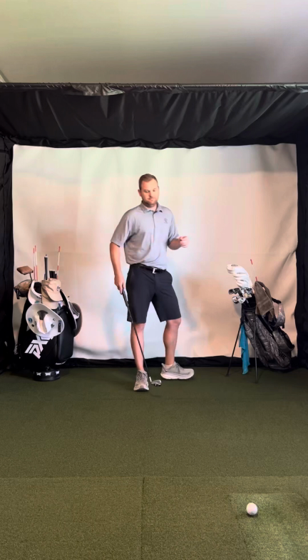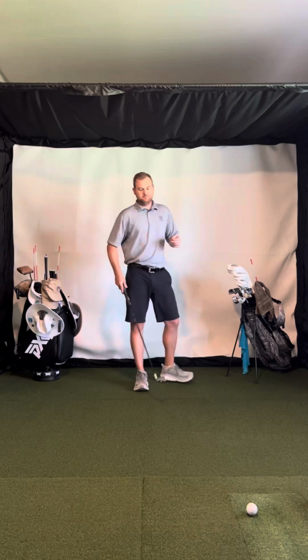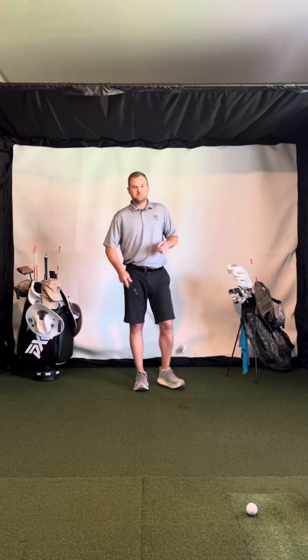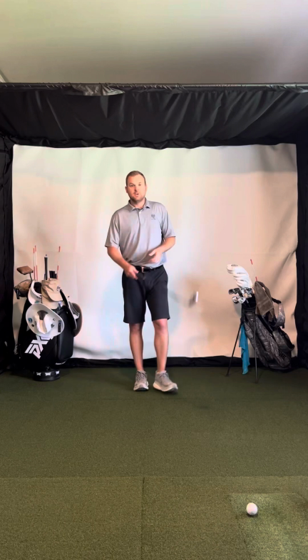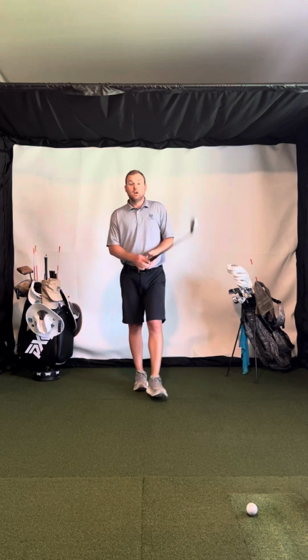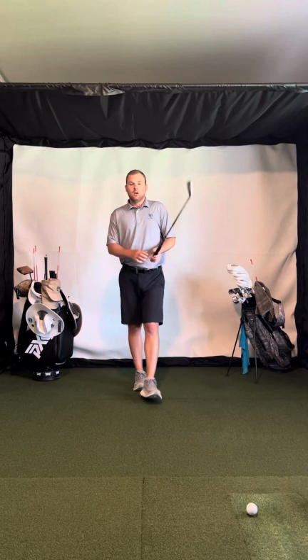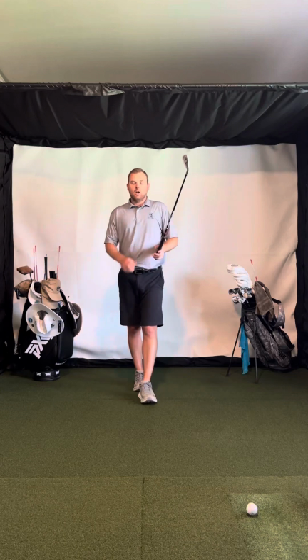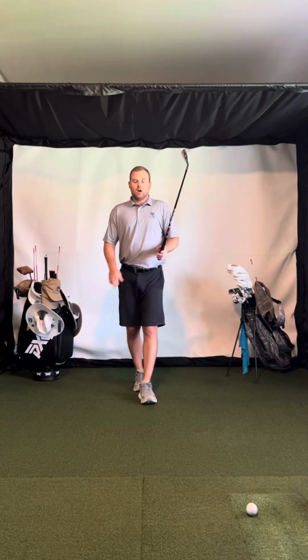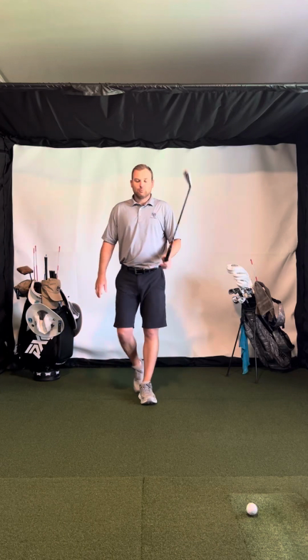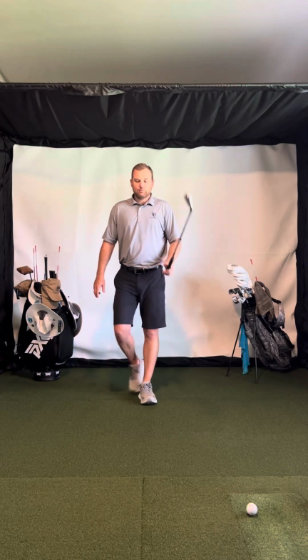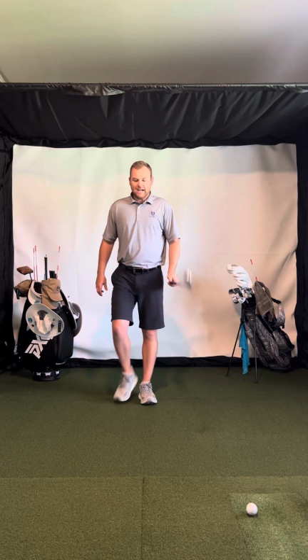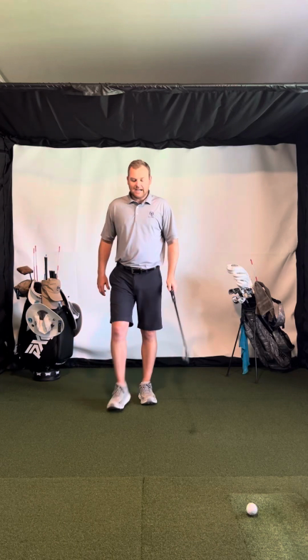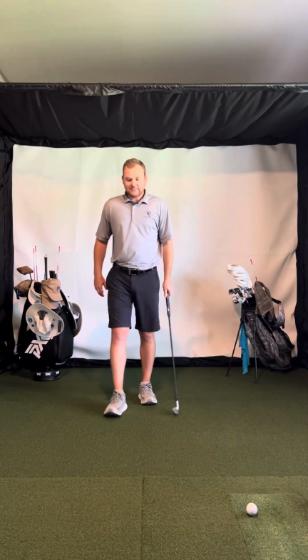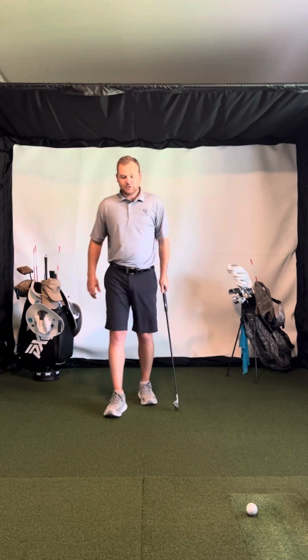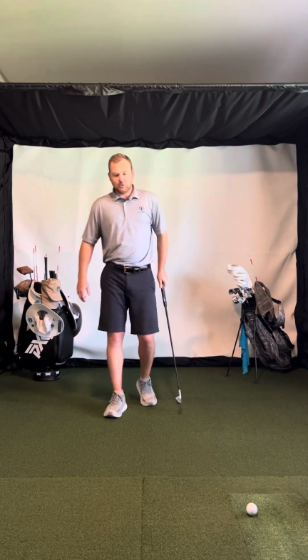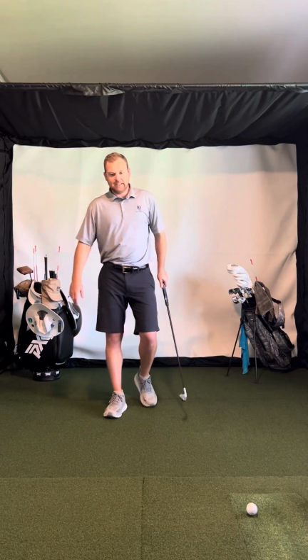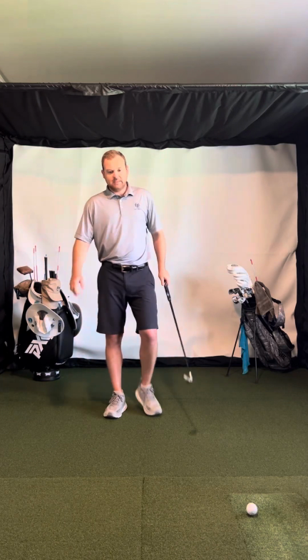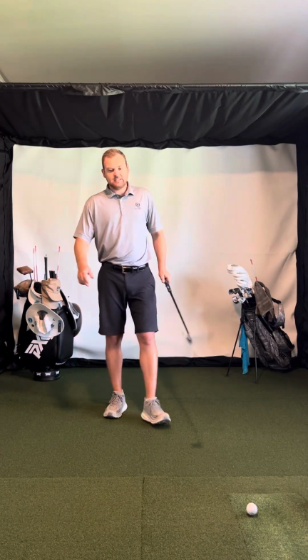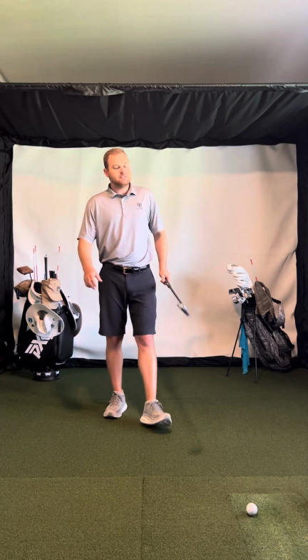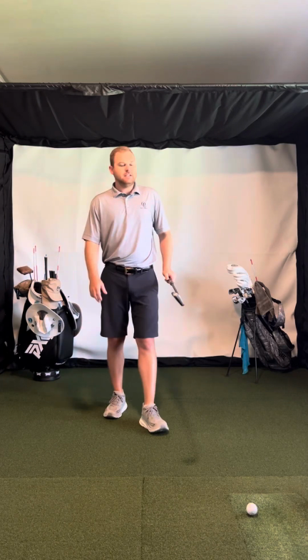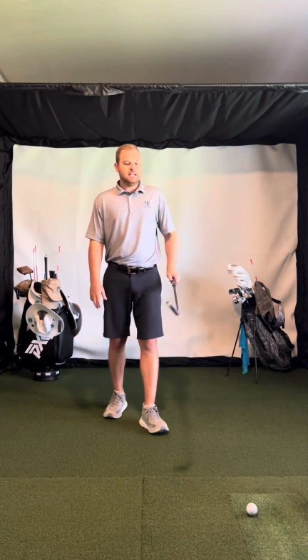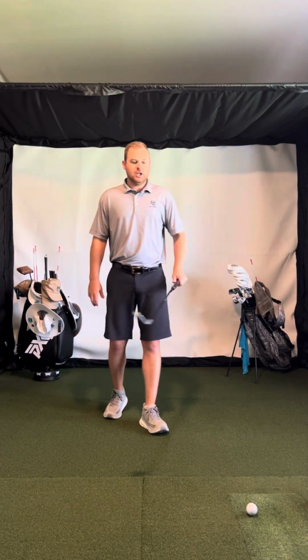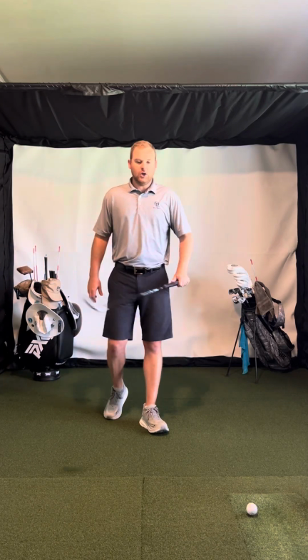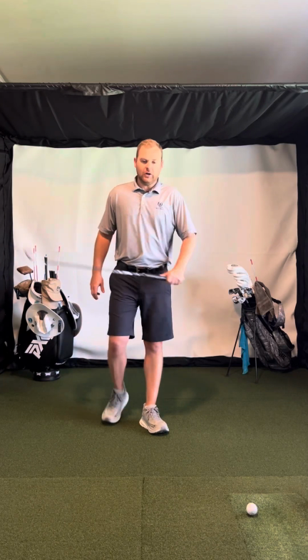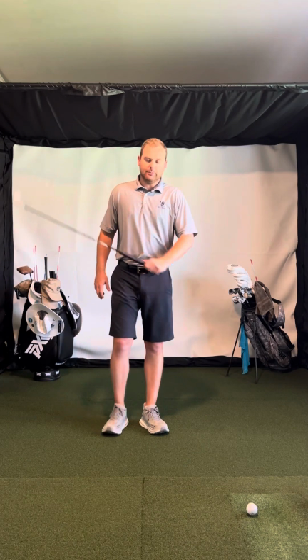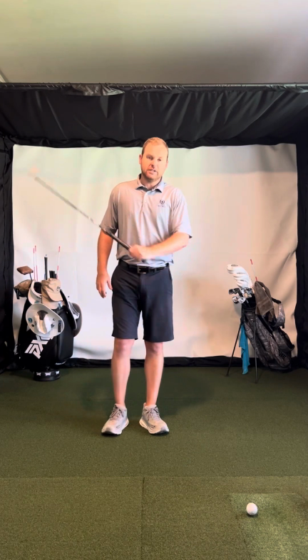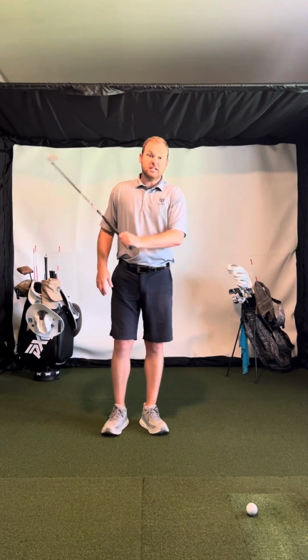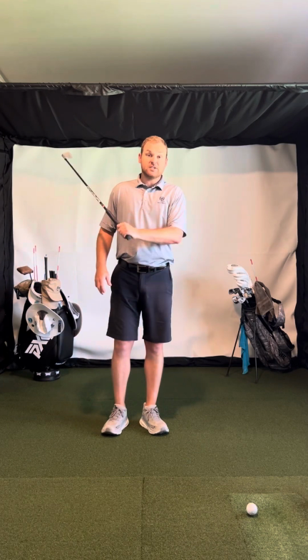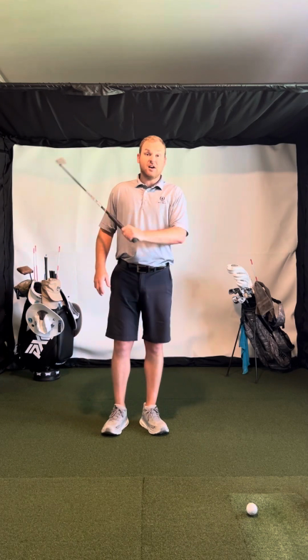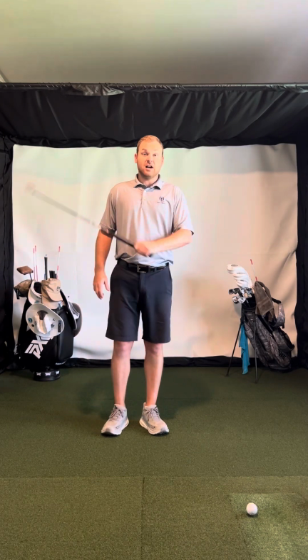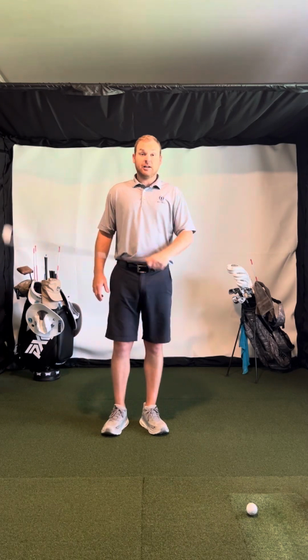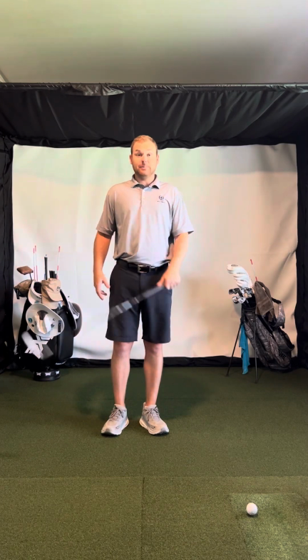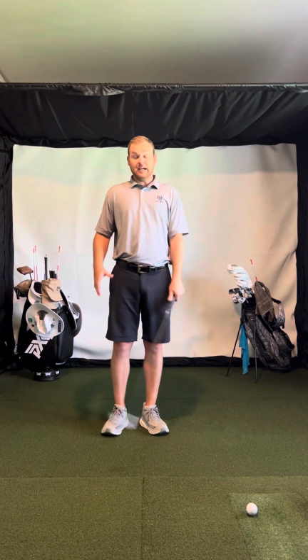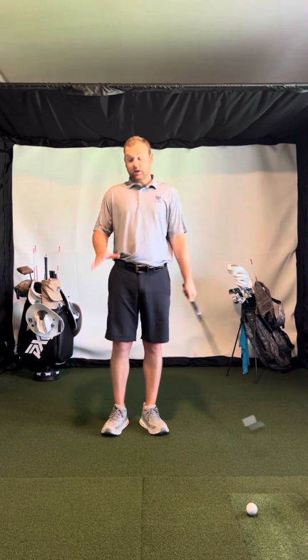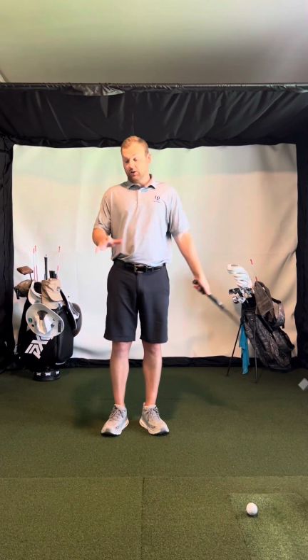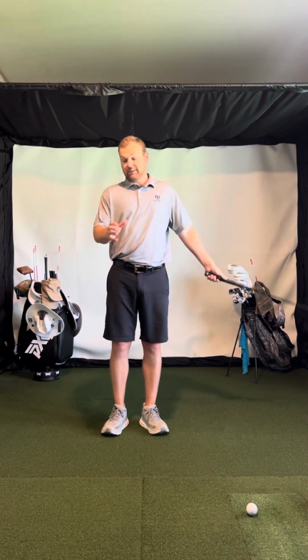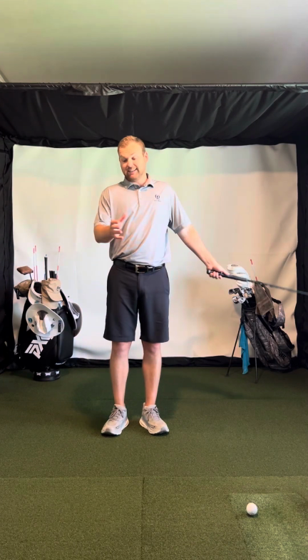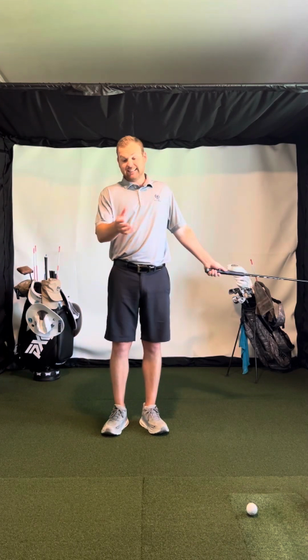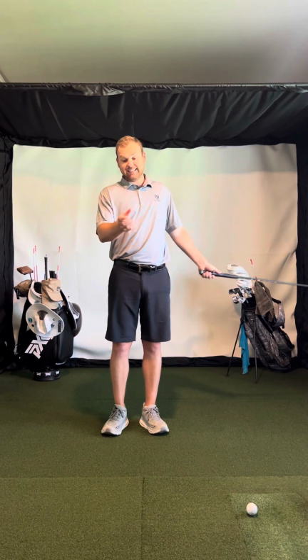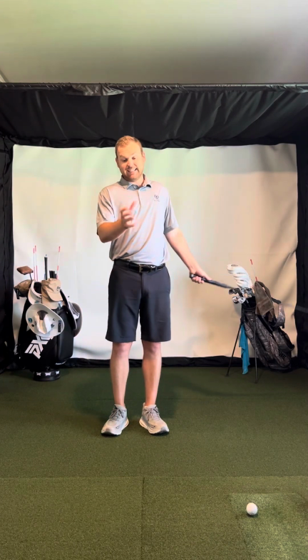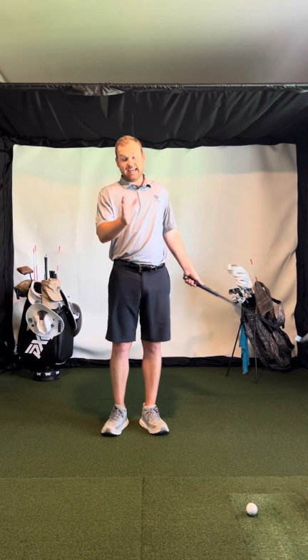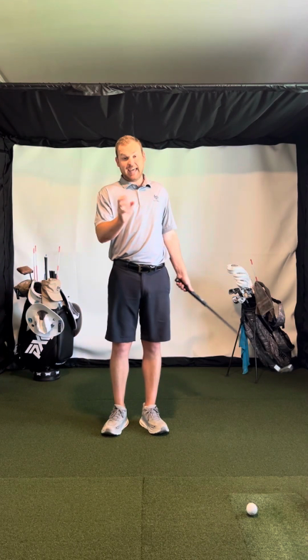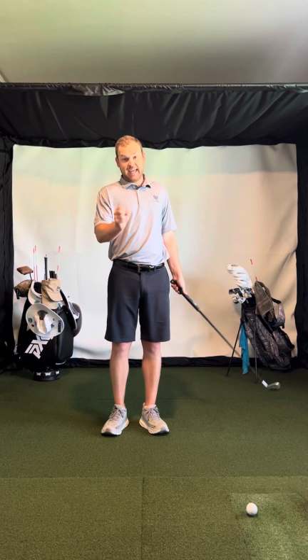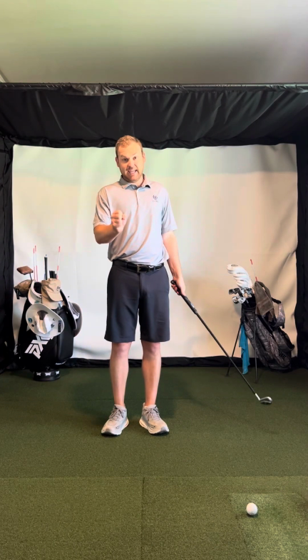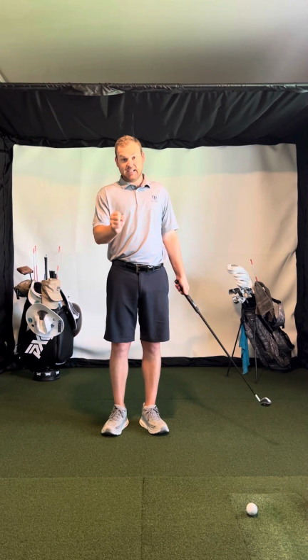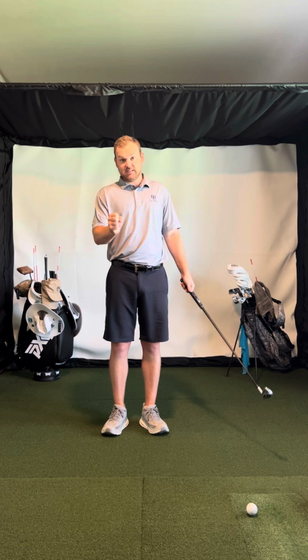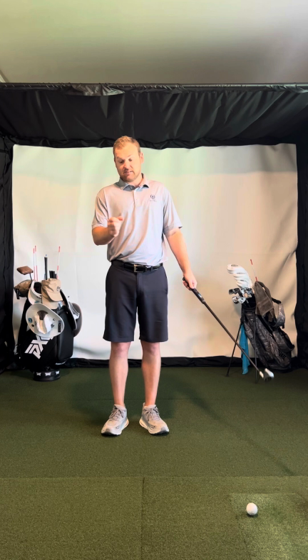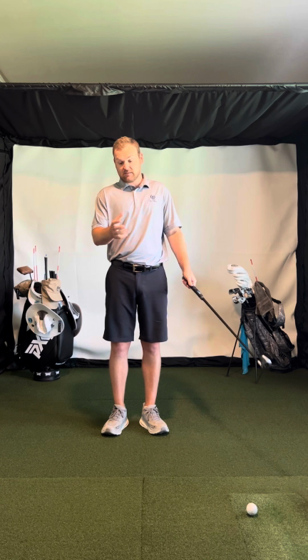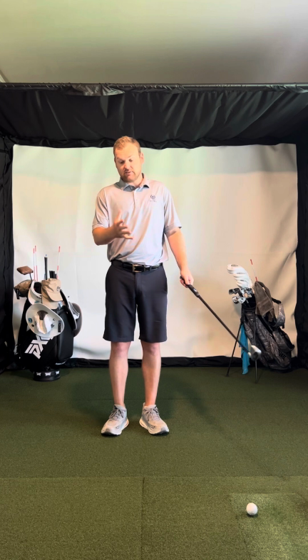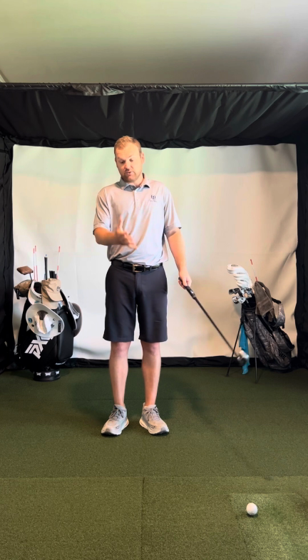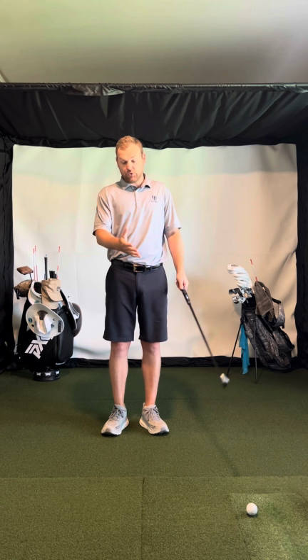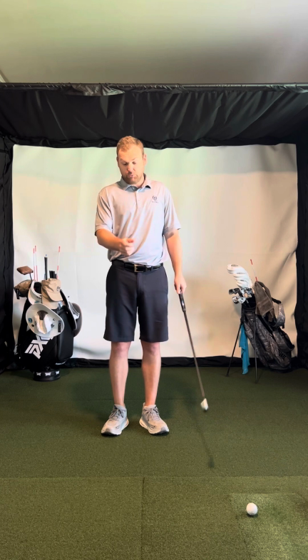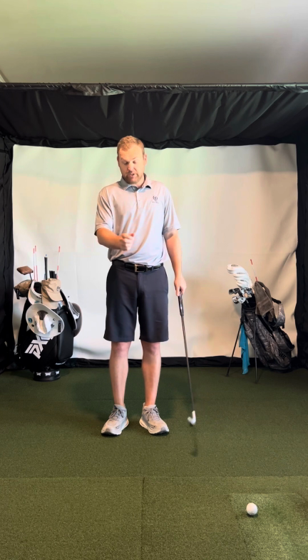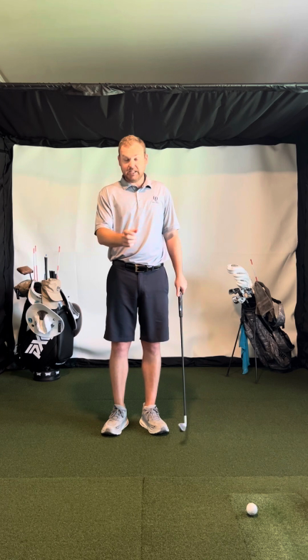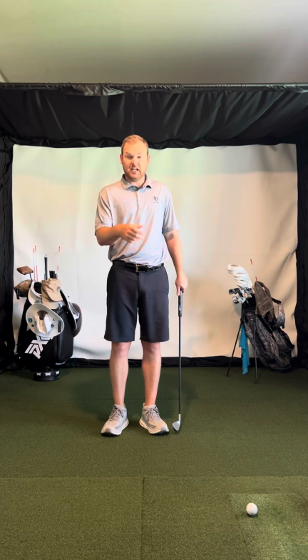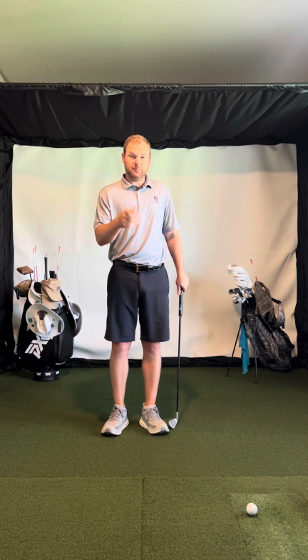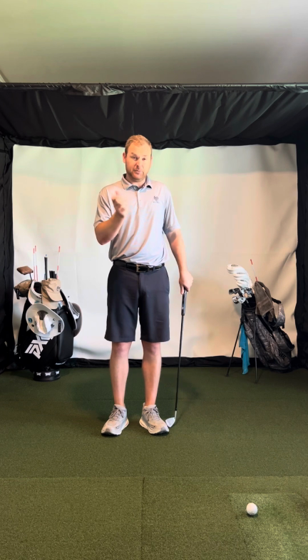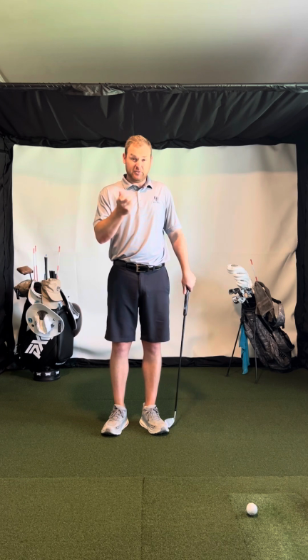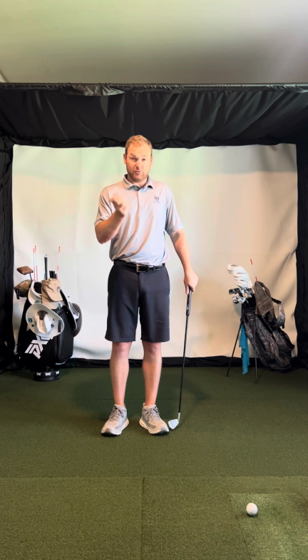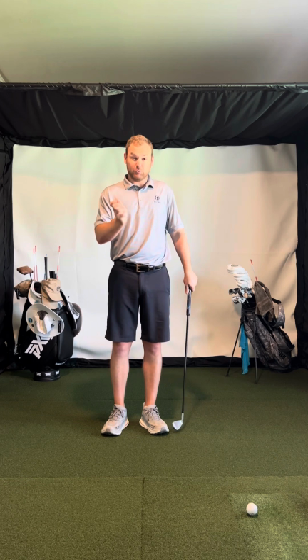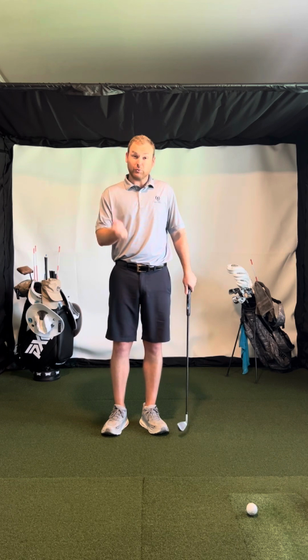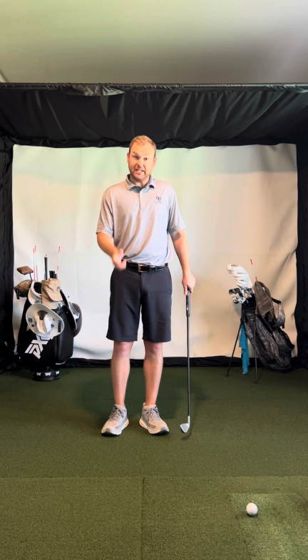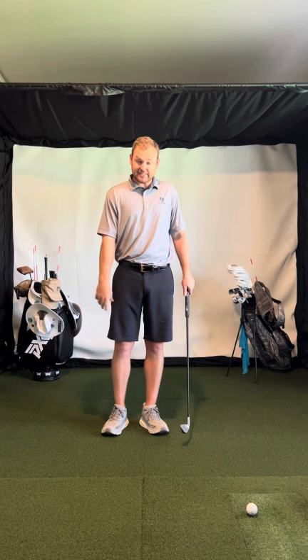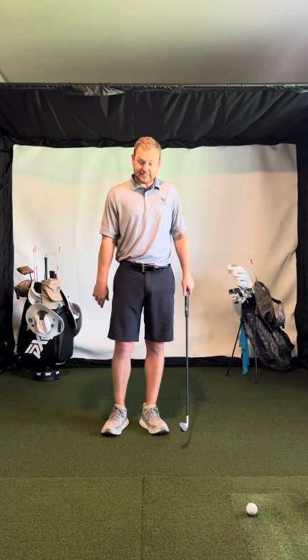In this video I'm going to talk about the hands, the grip, the wrists.